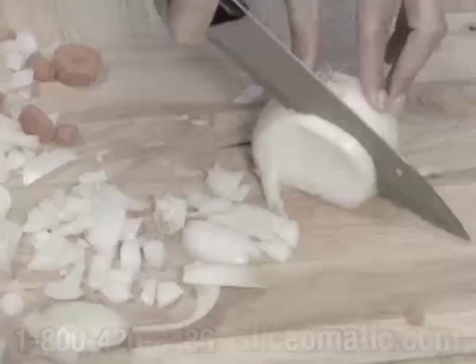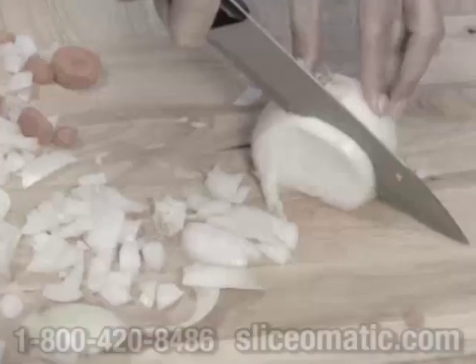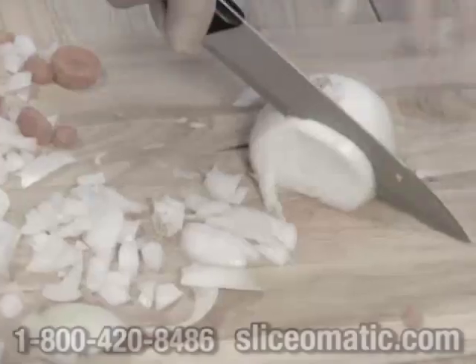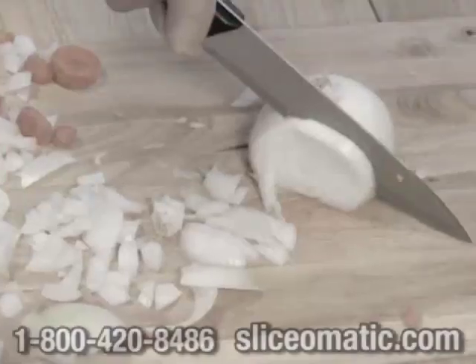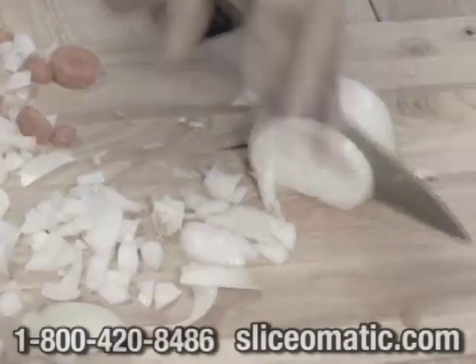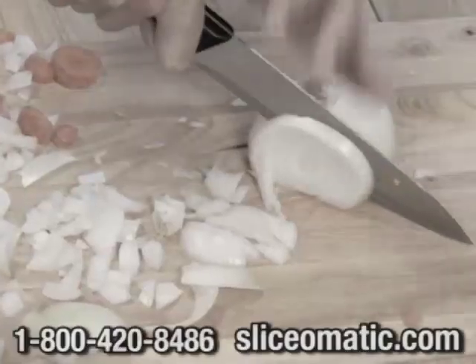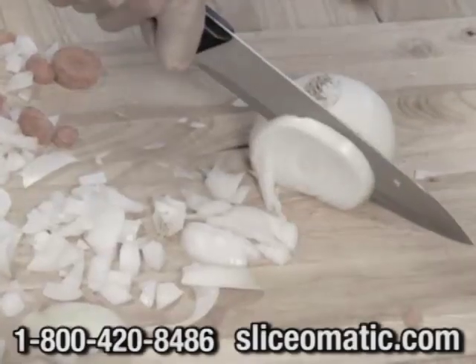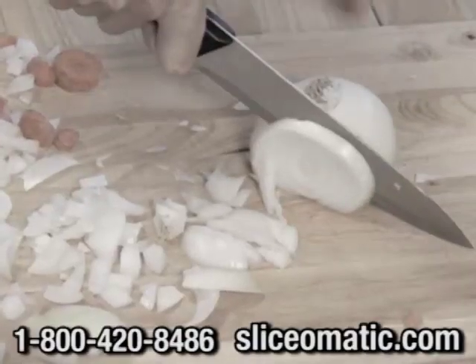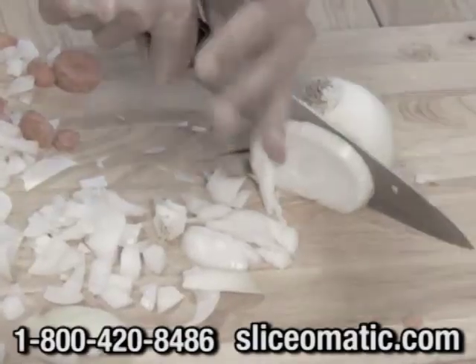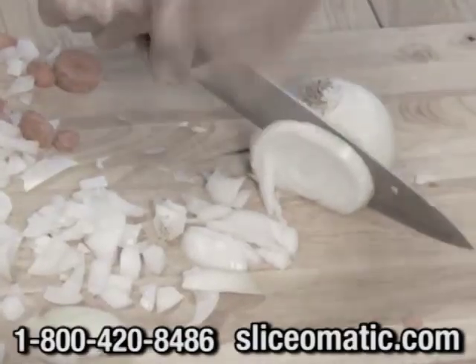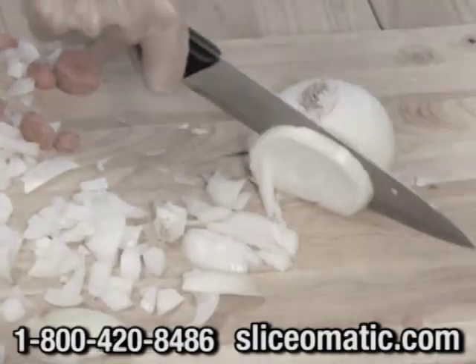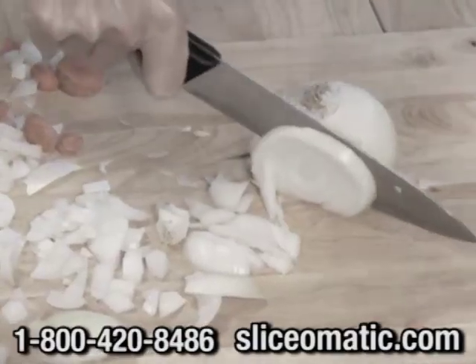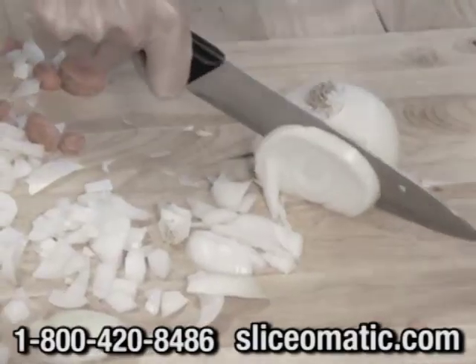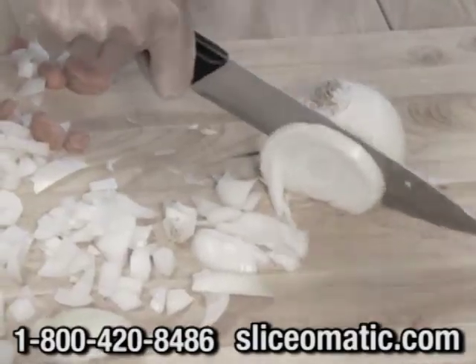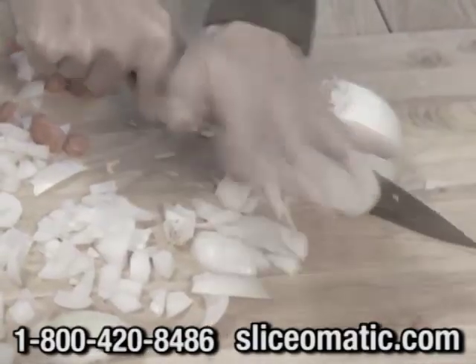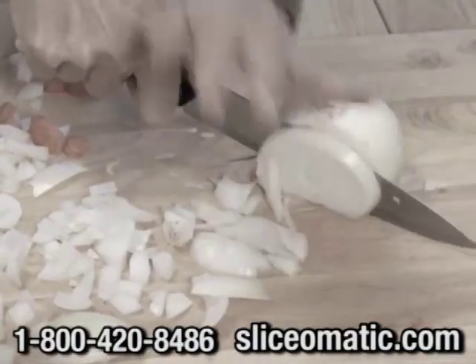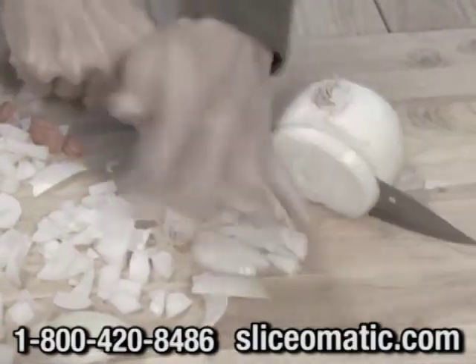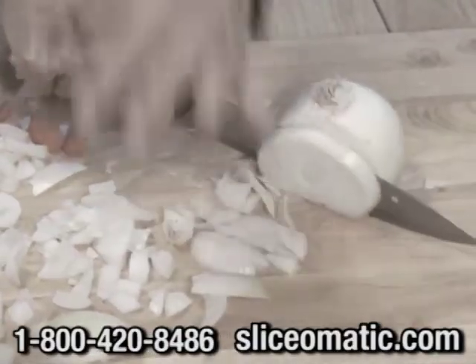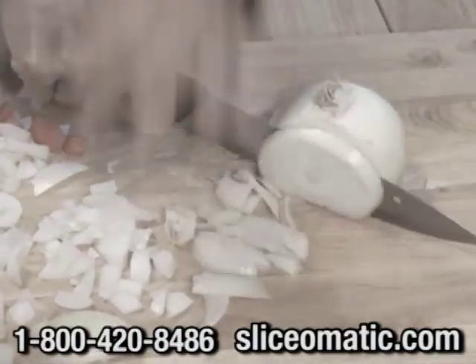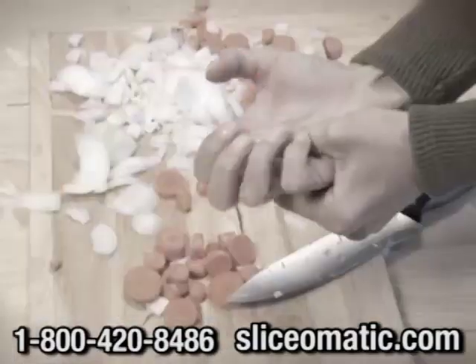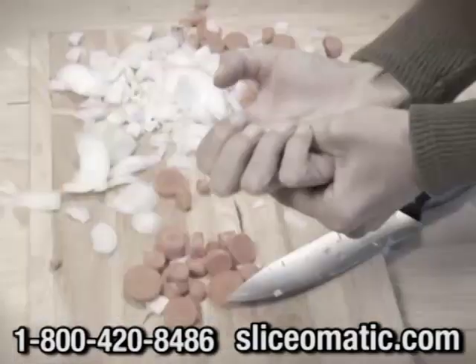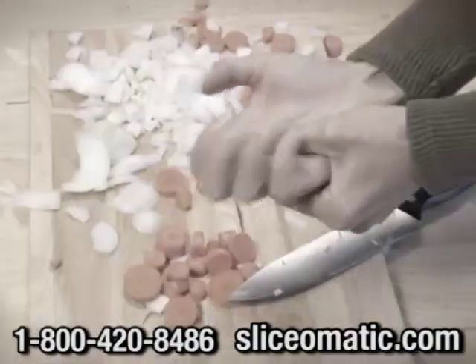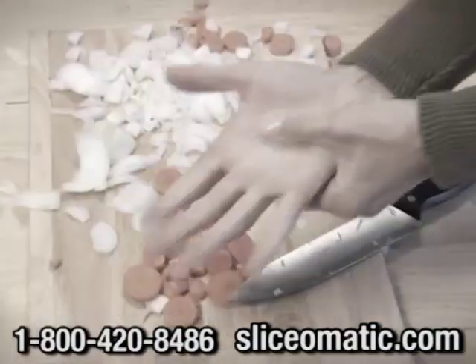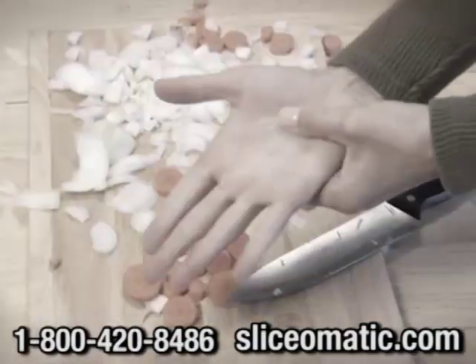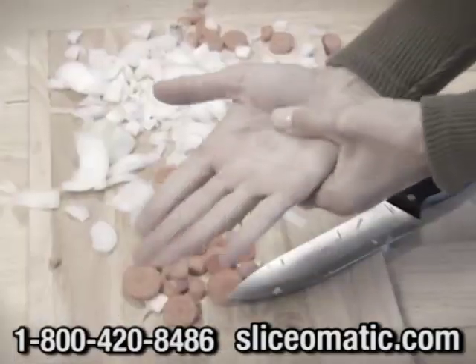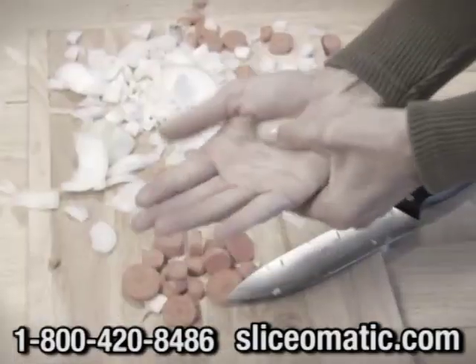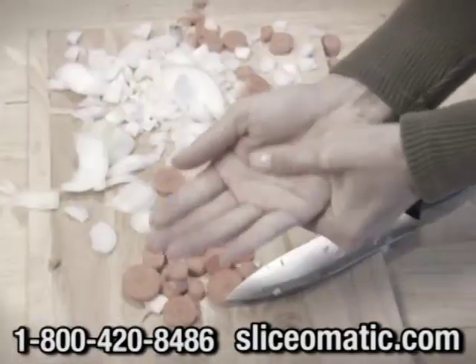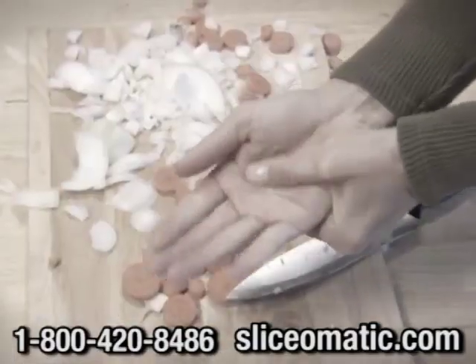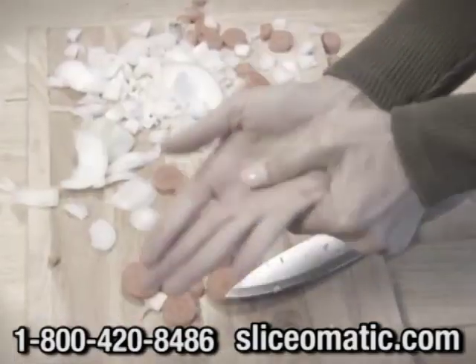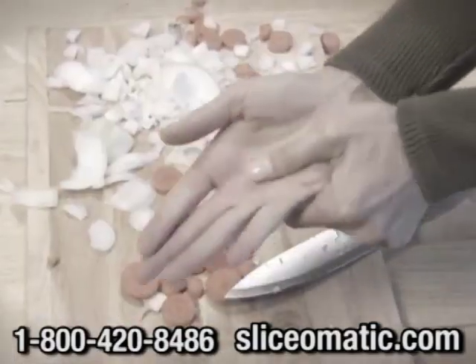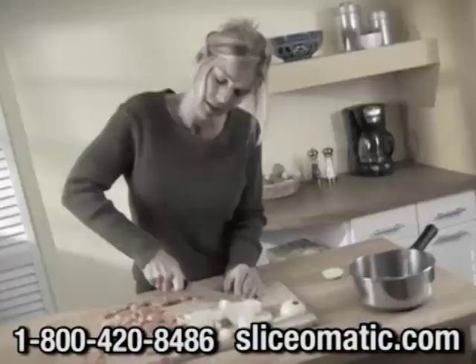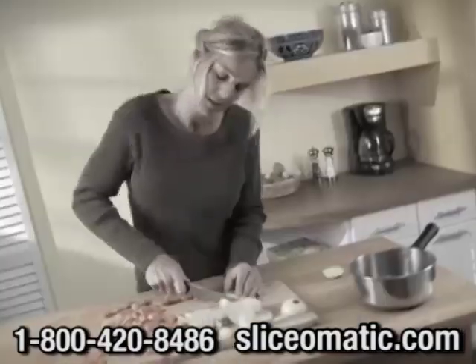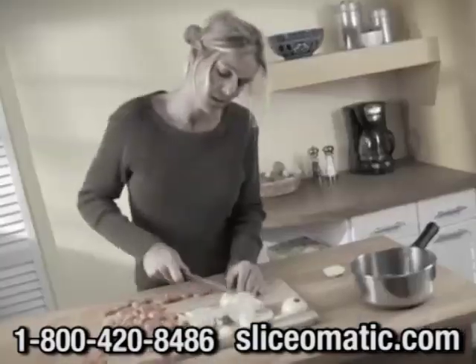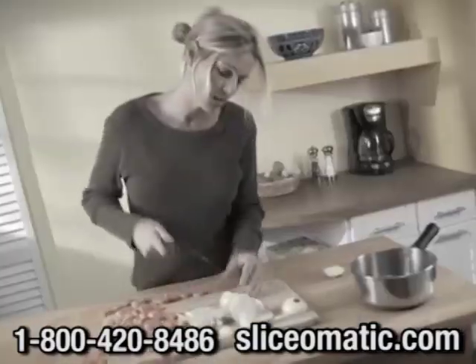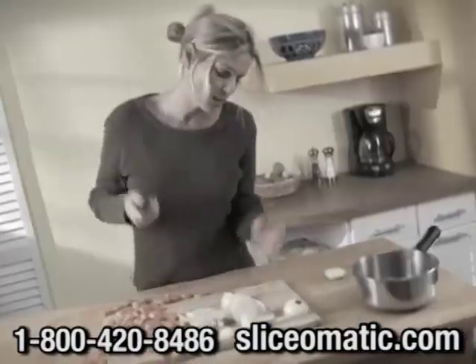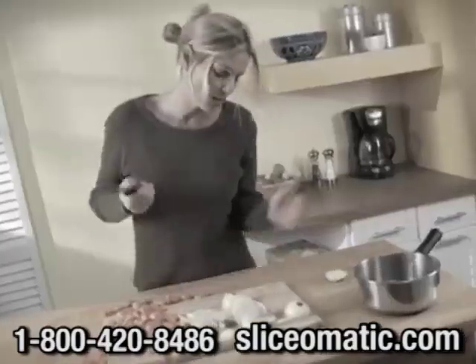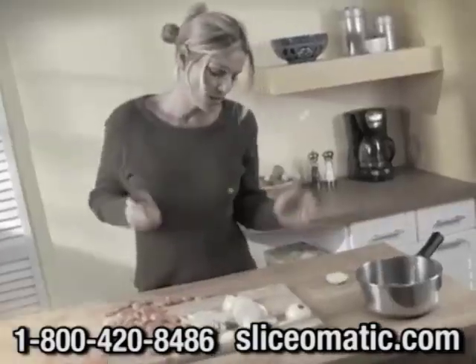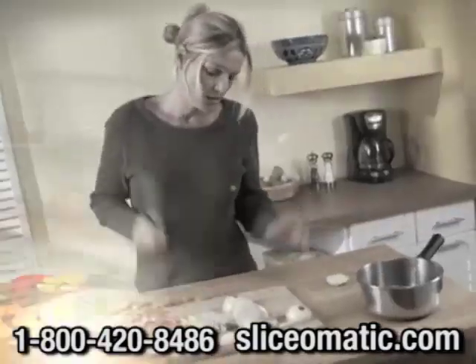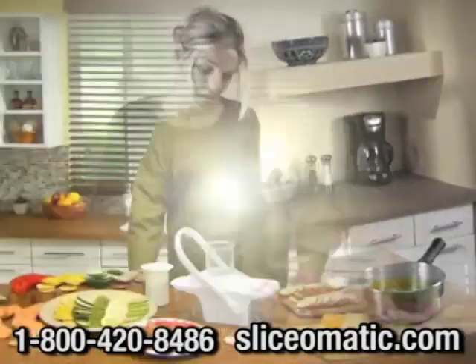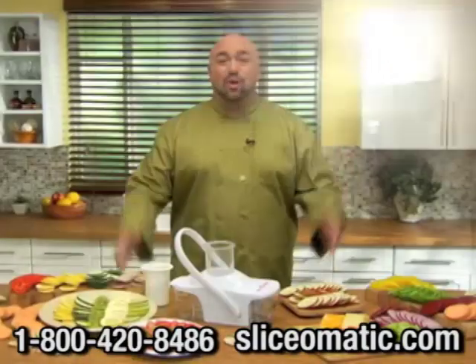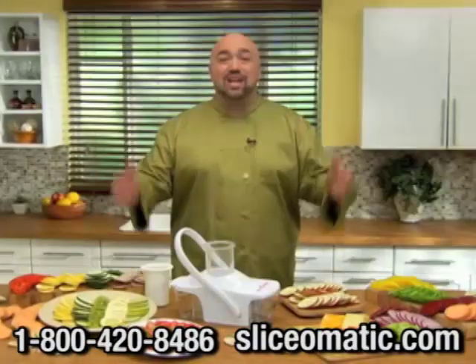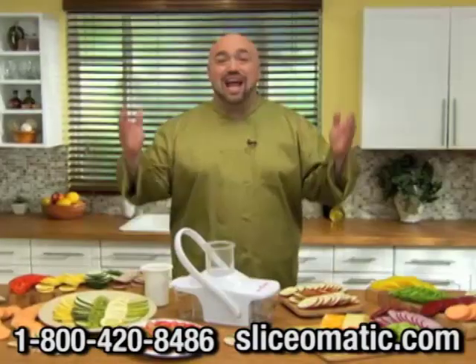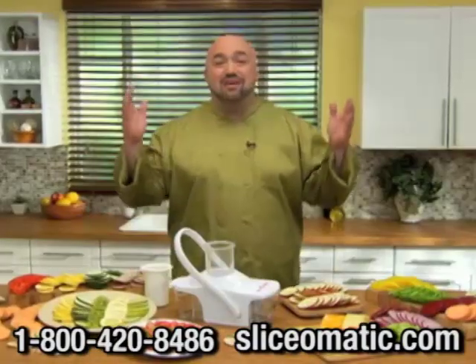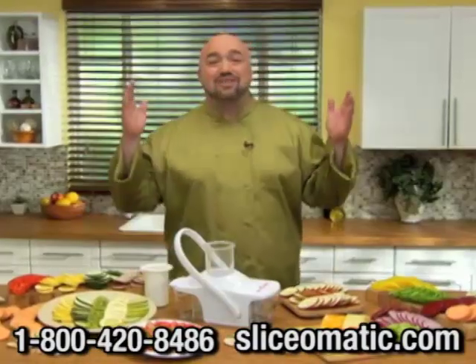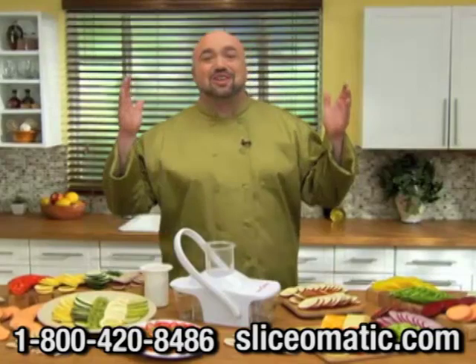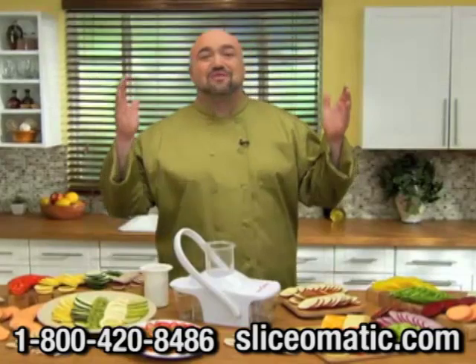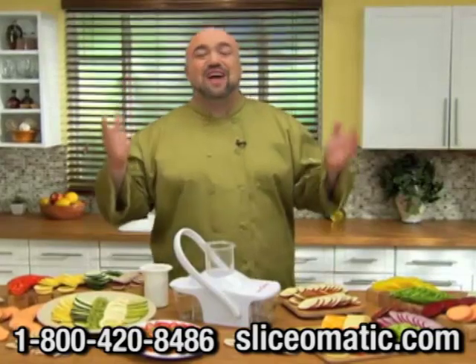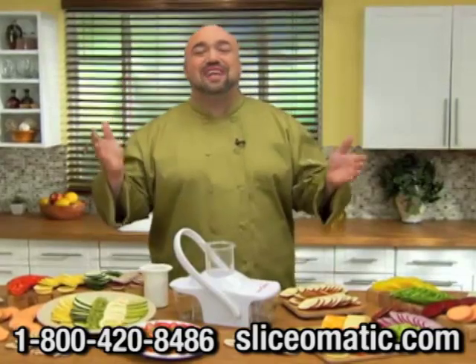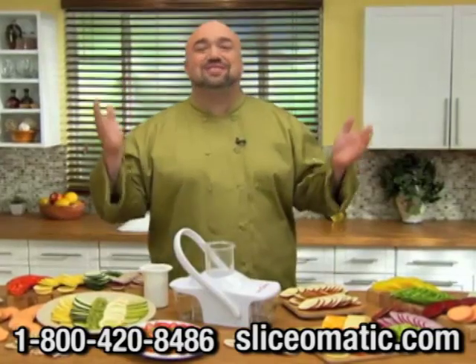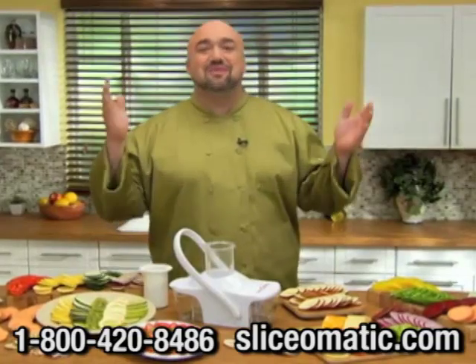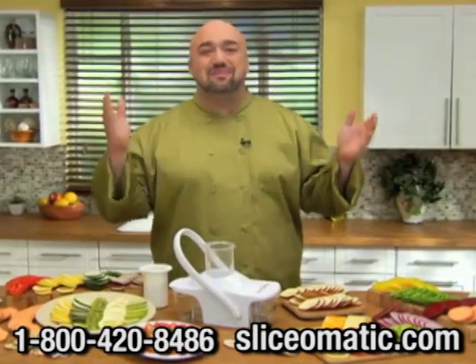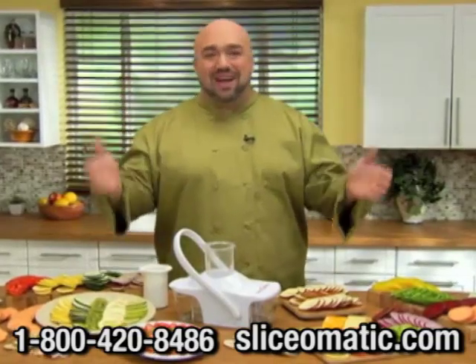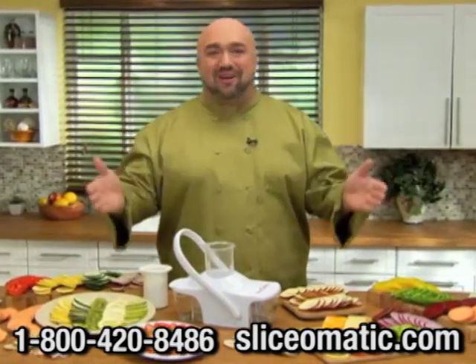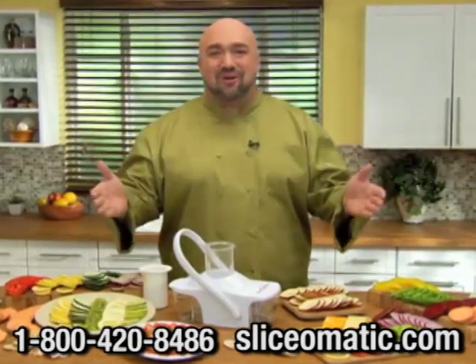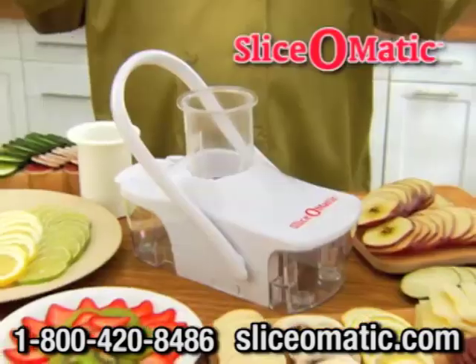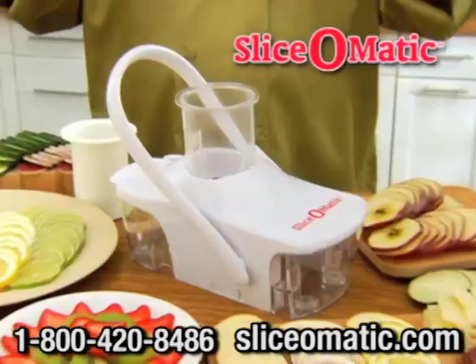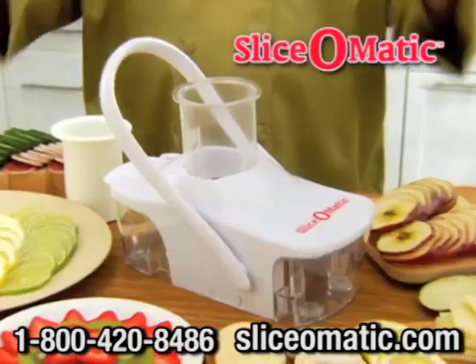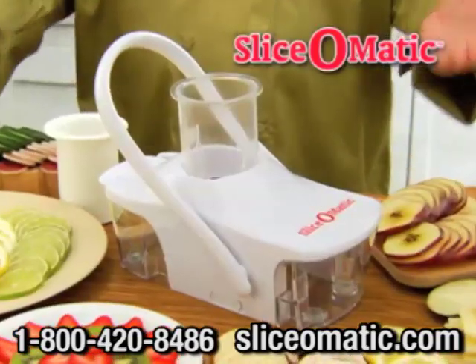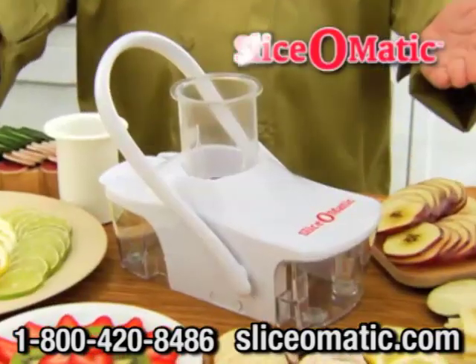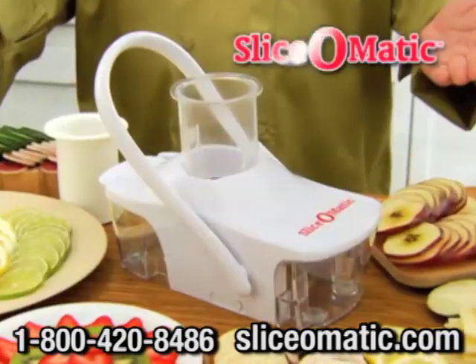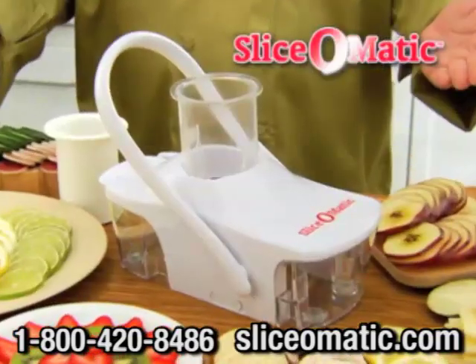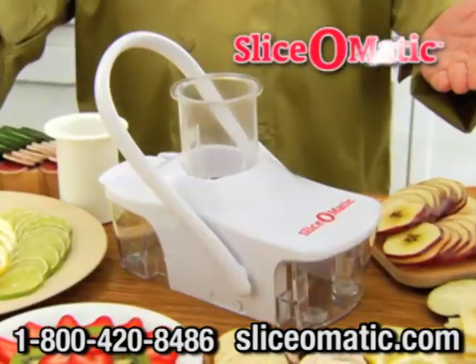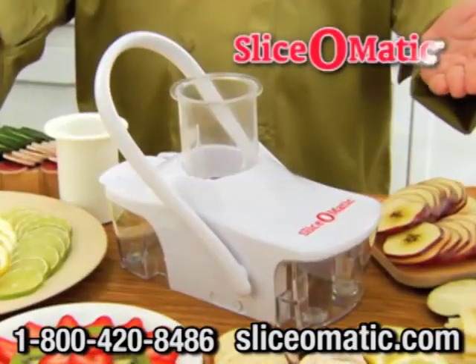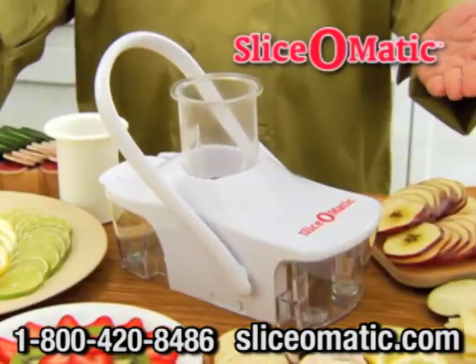Tired of all that chomping and slicing? It's such hard work and takes forever. Well, now there's a faster, better way with Slice-O-Matic.